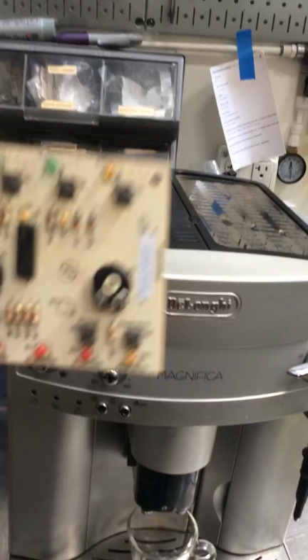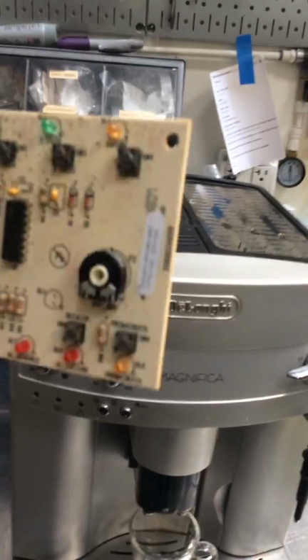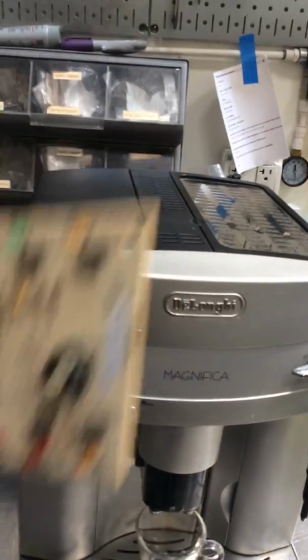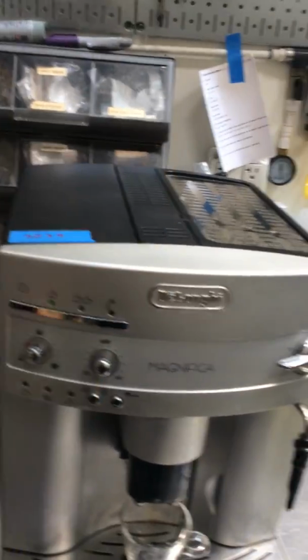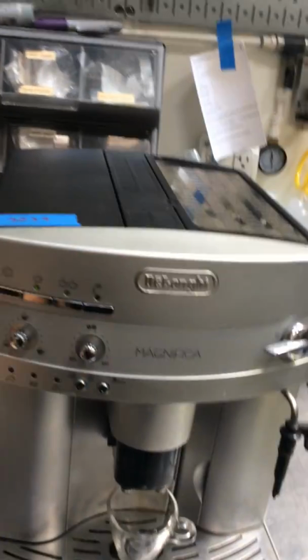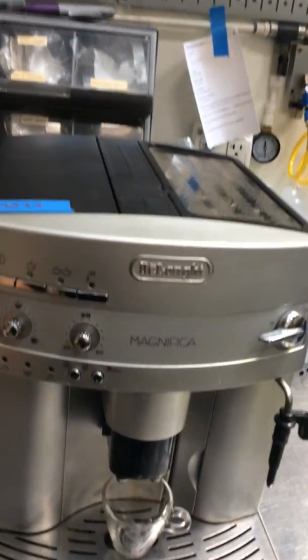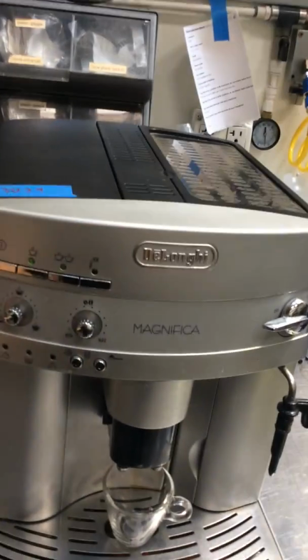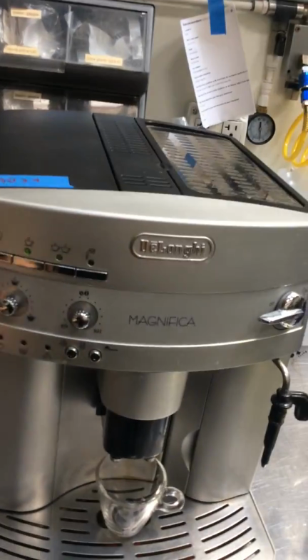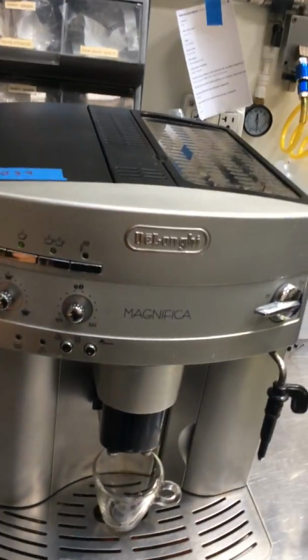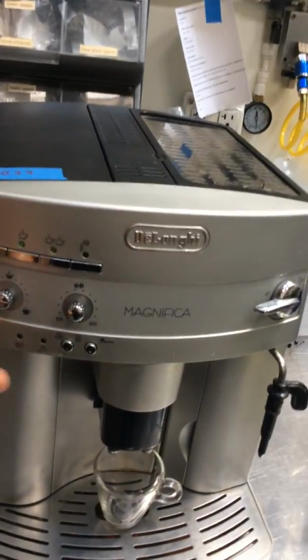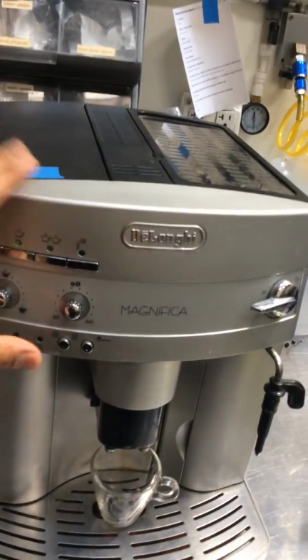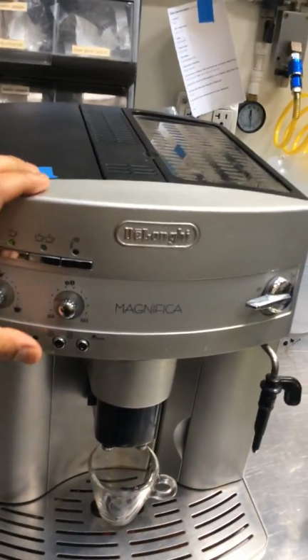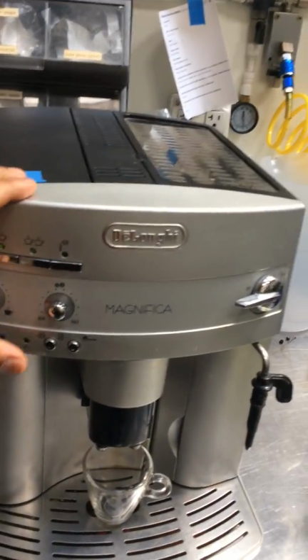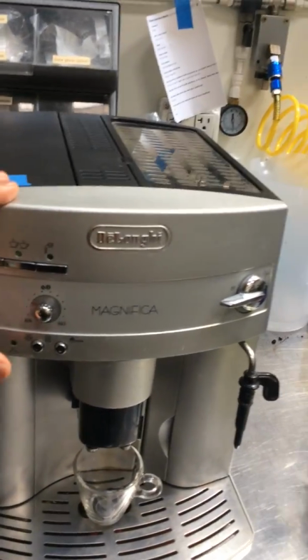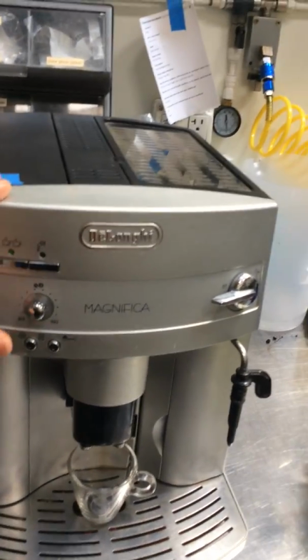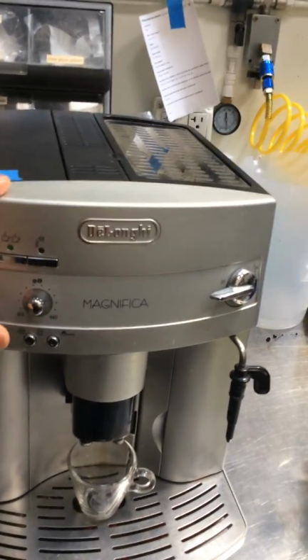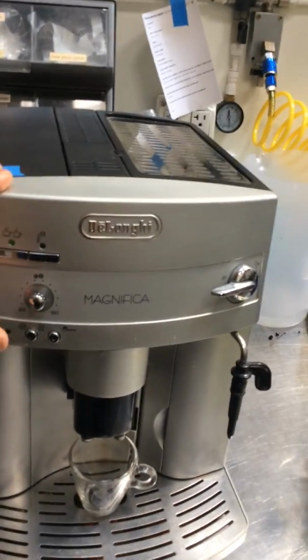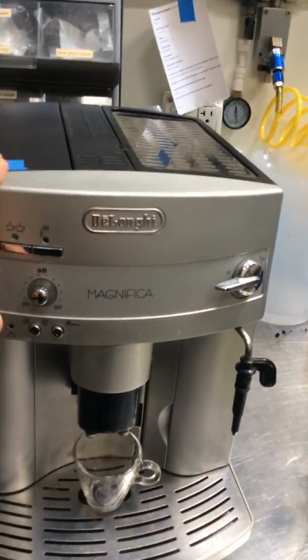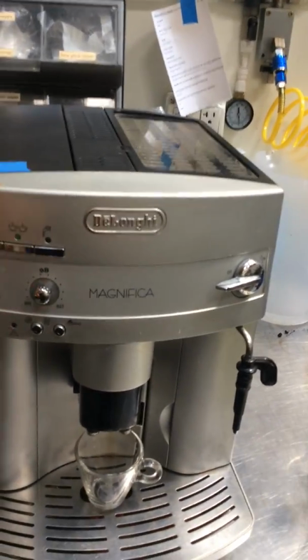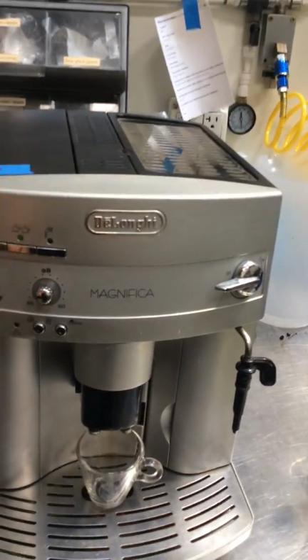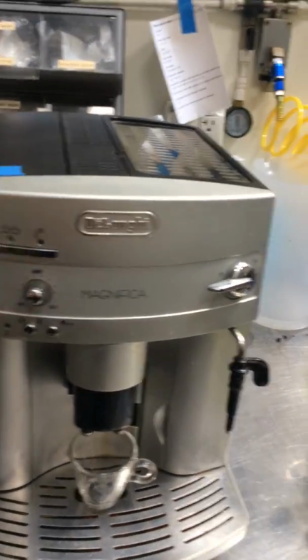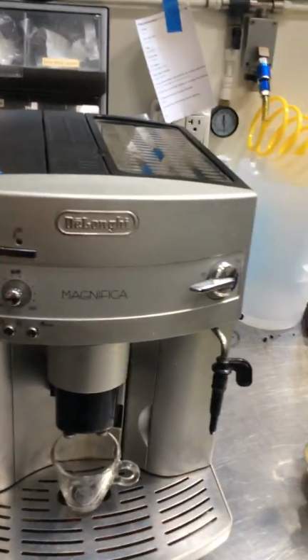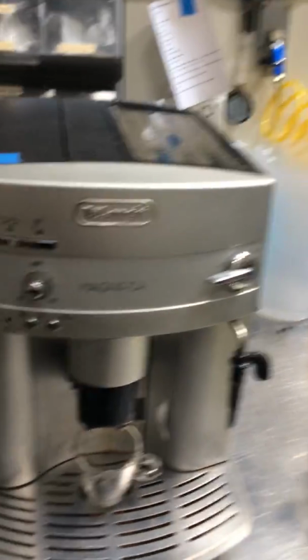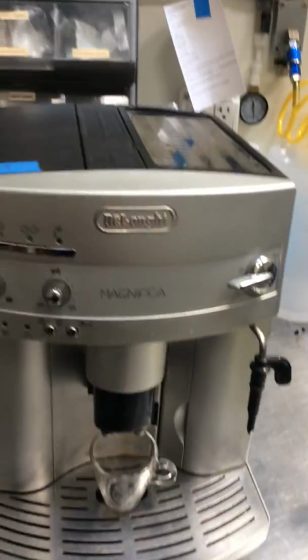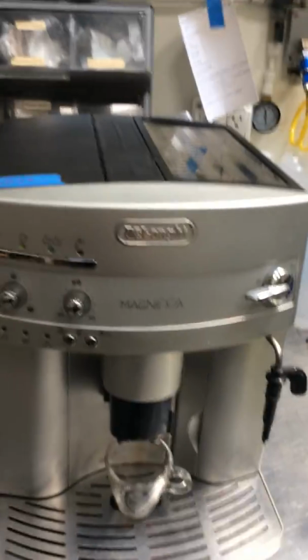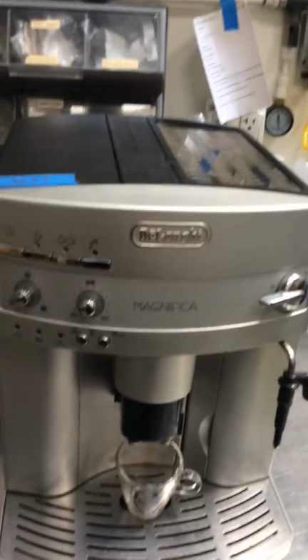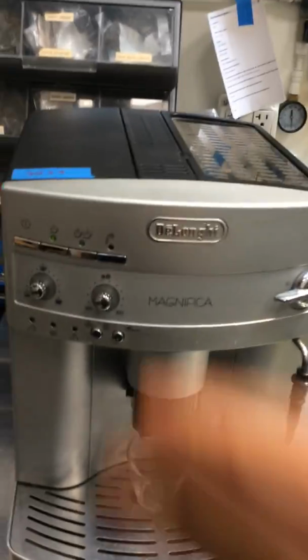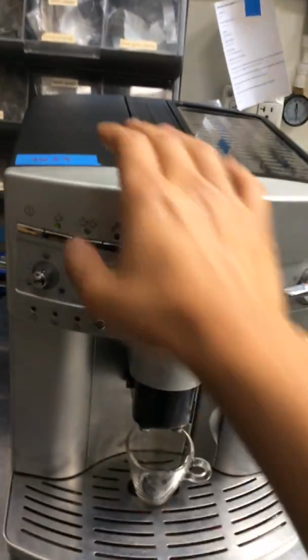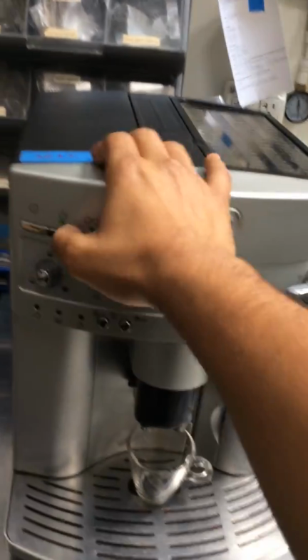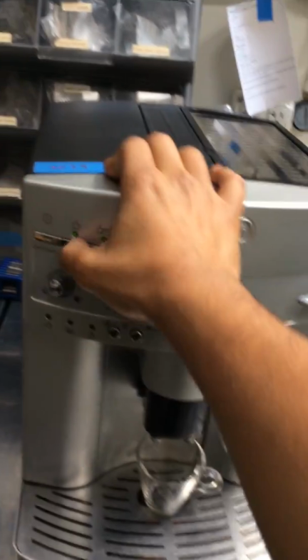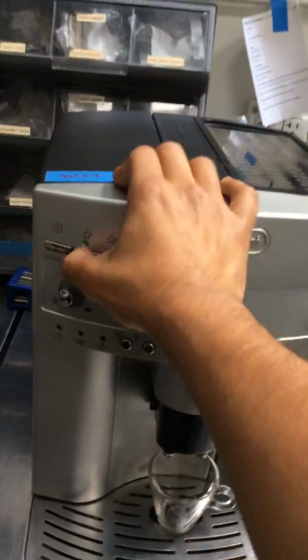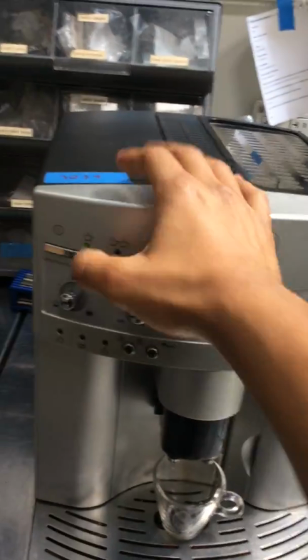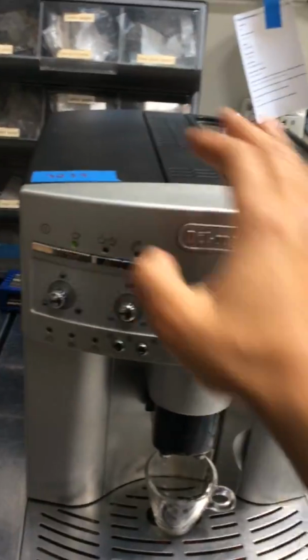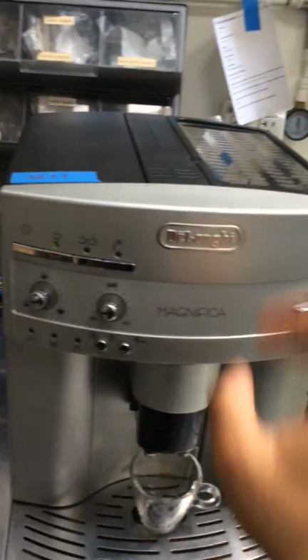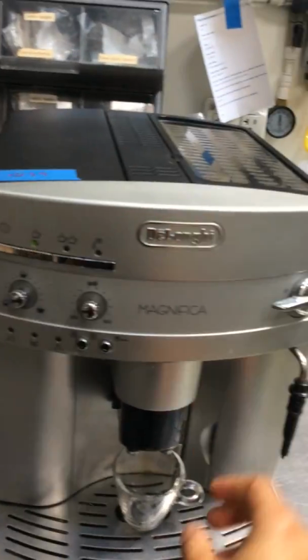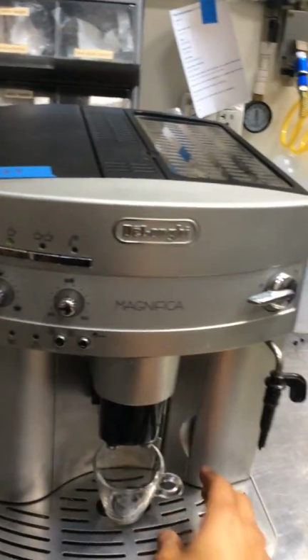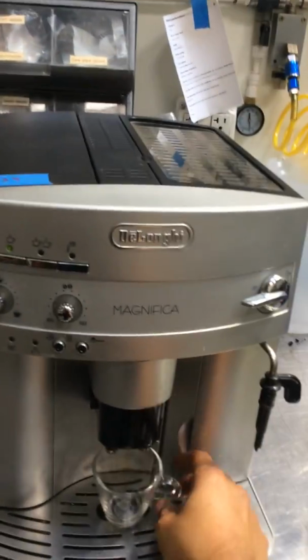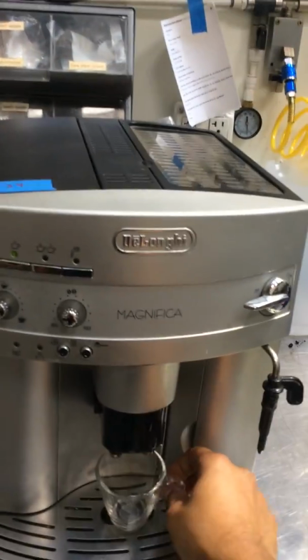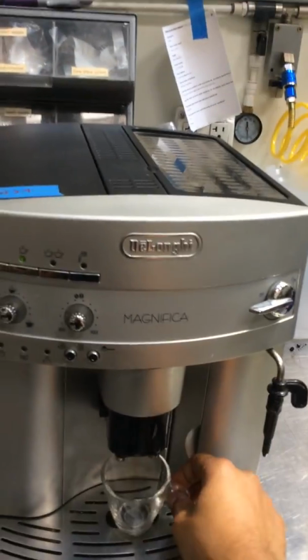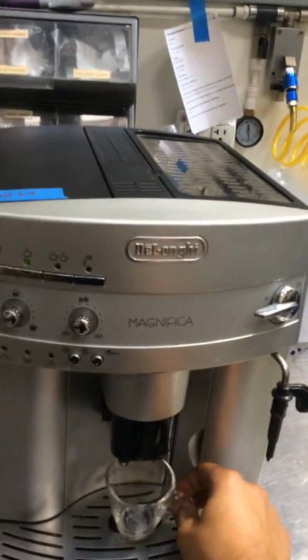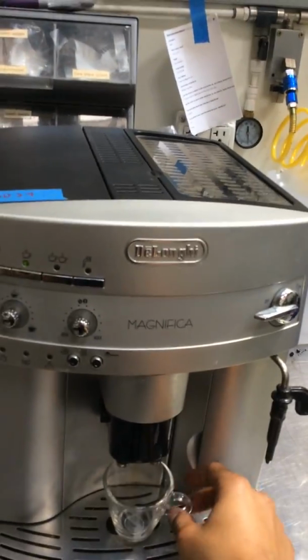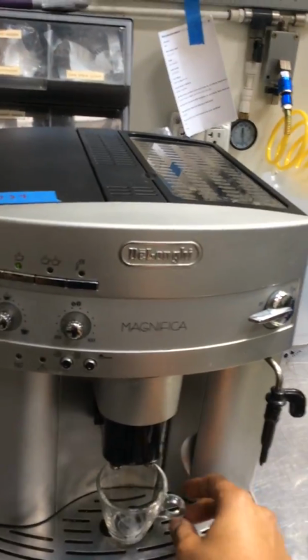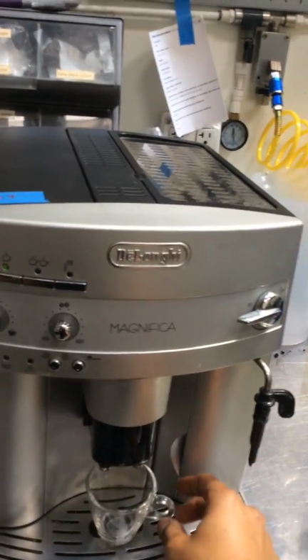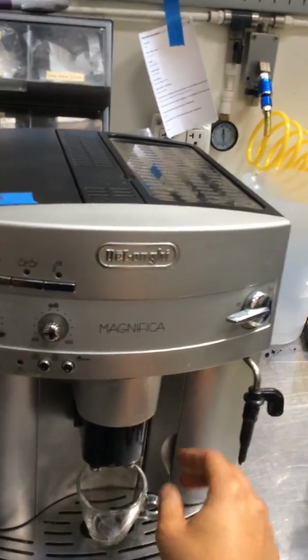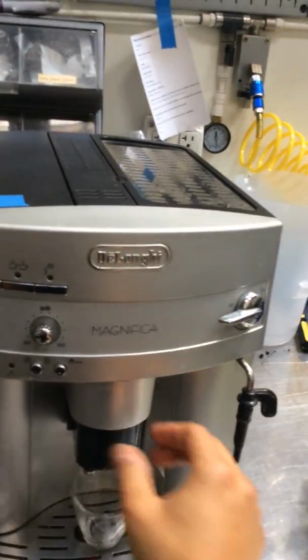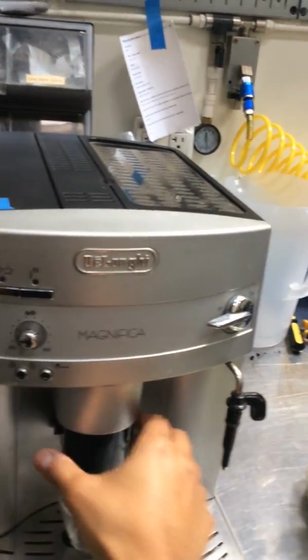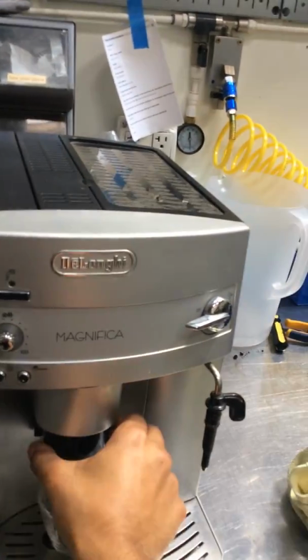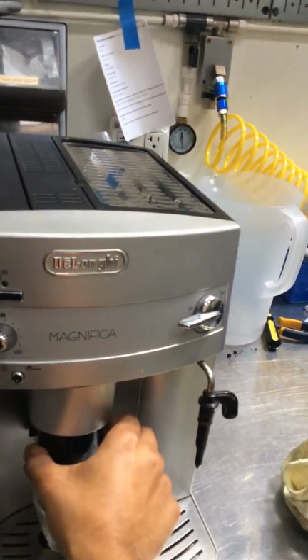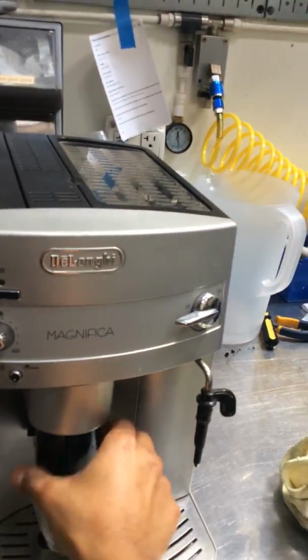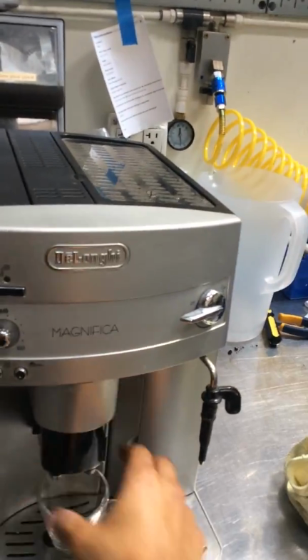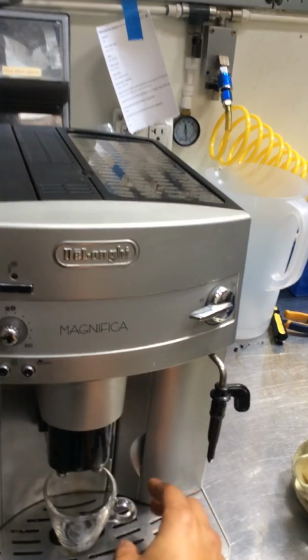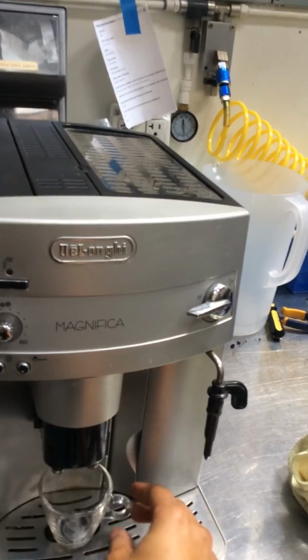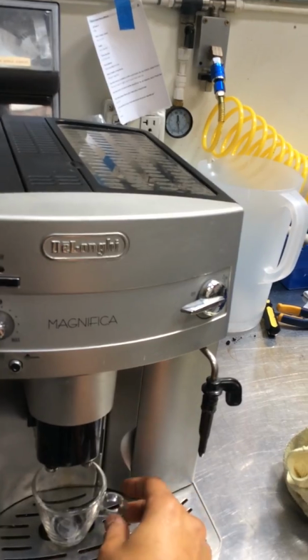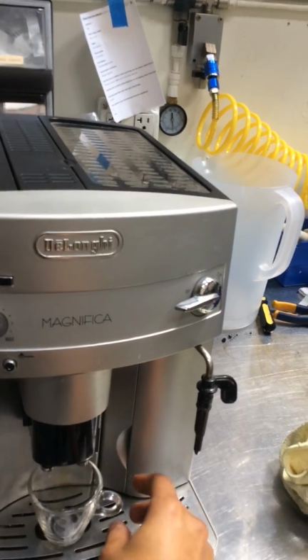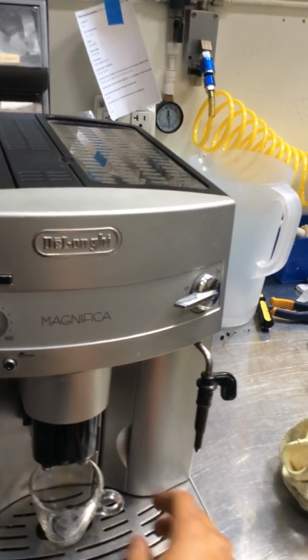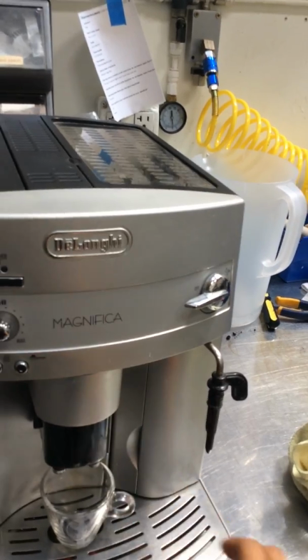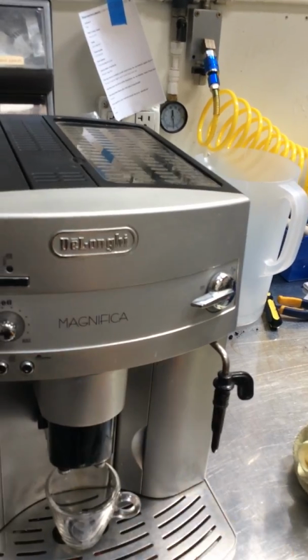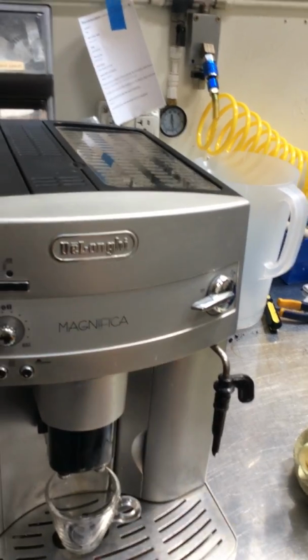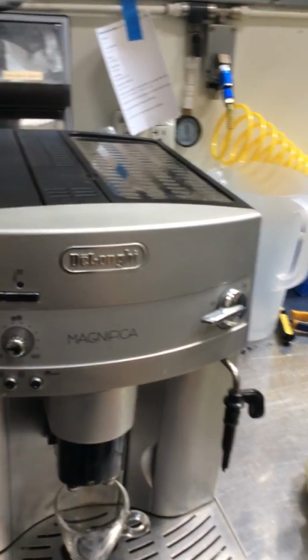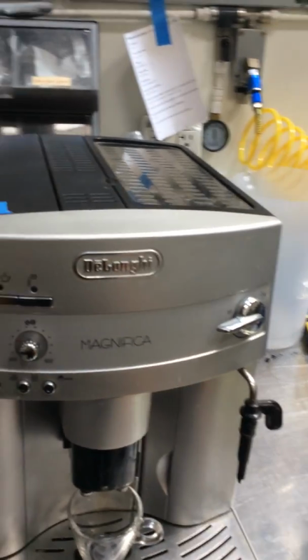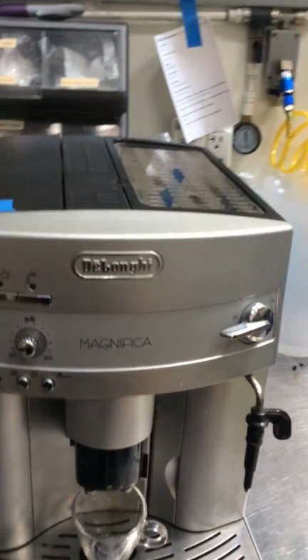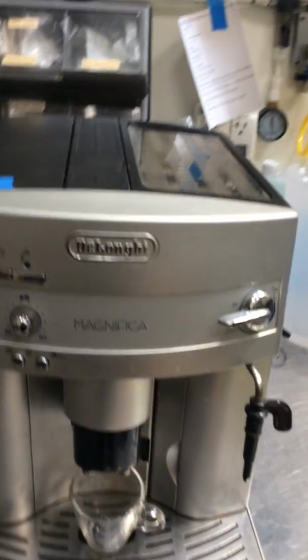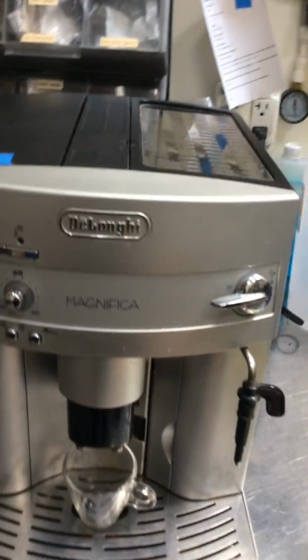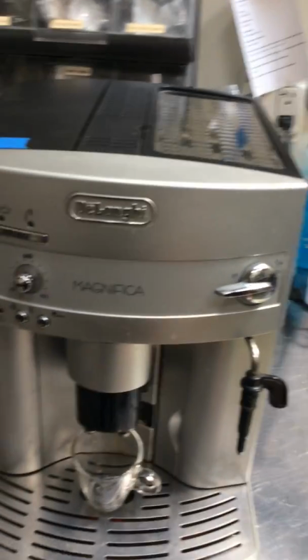This is the older one. And now as you can see it's just working fine. So let's test it out starting with one shot of the espresso.